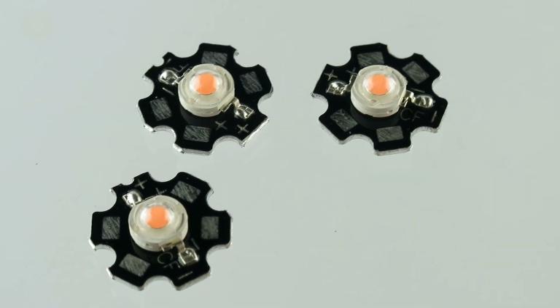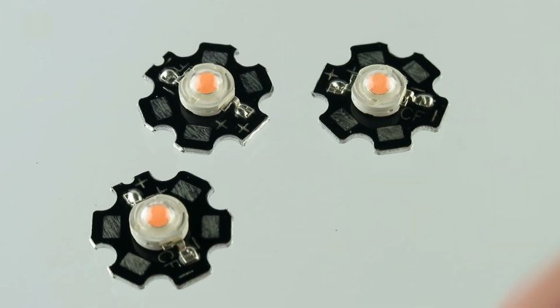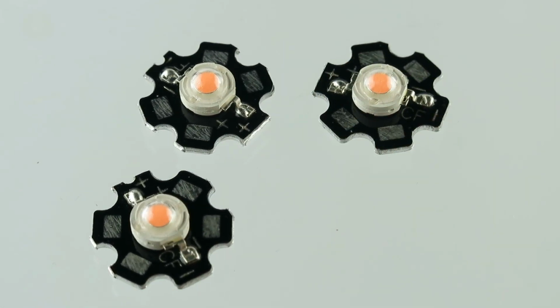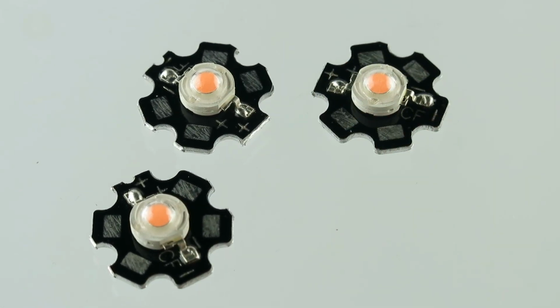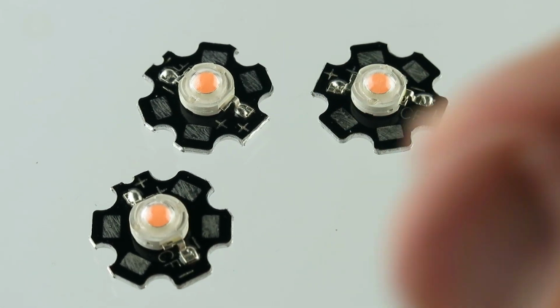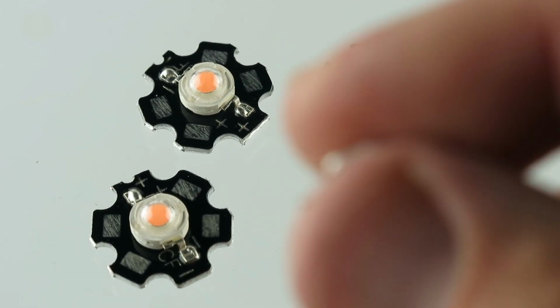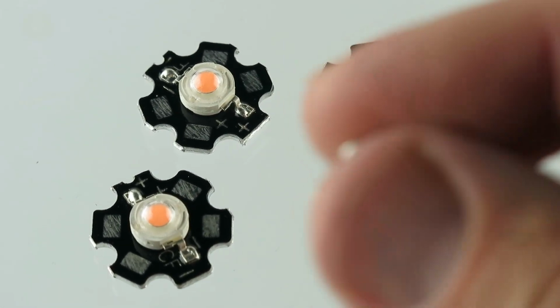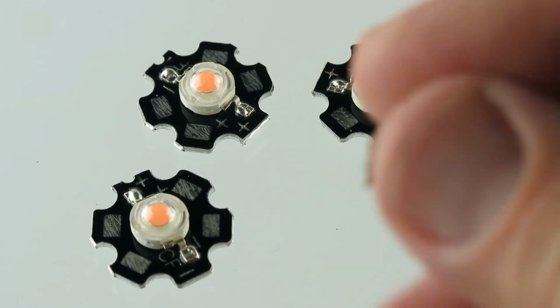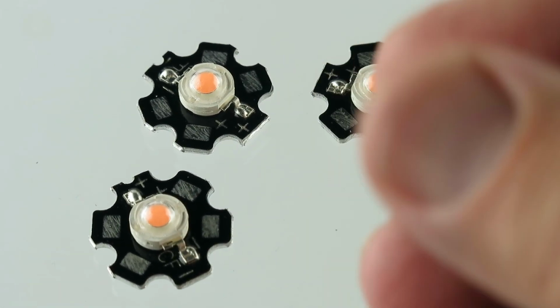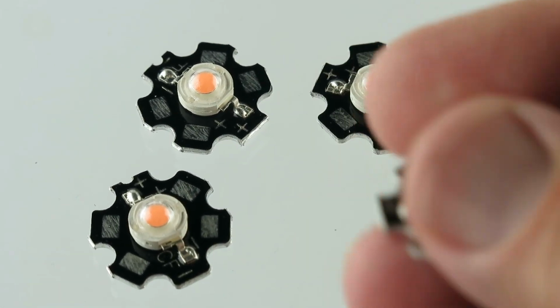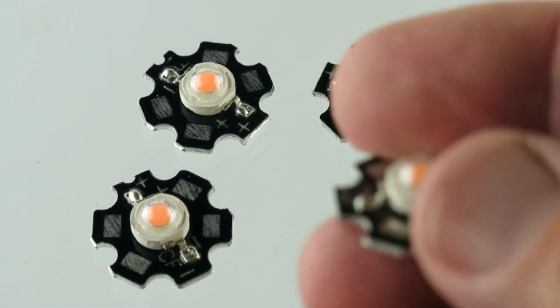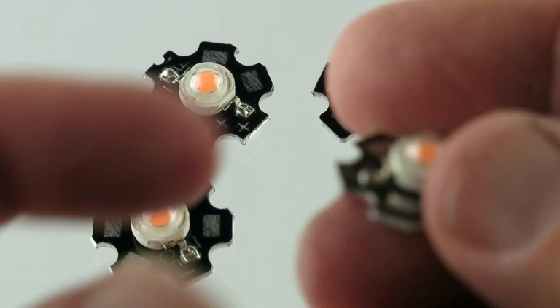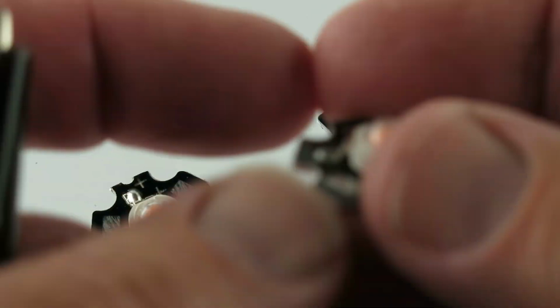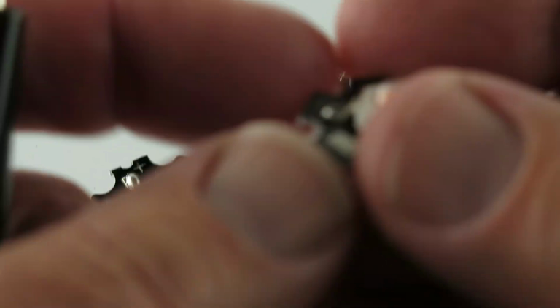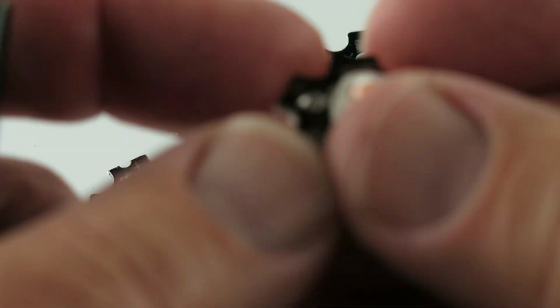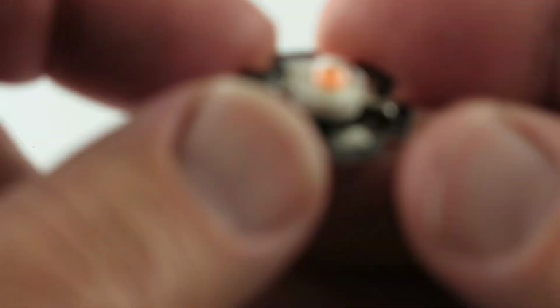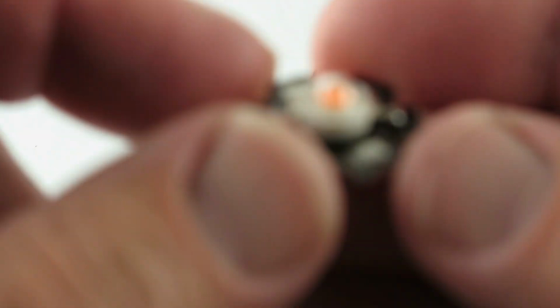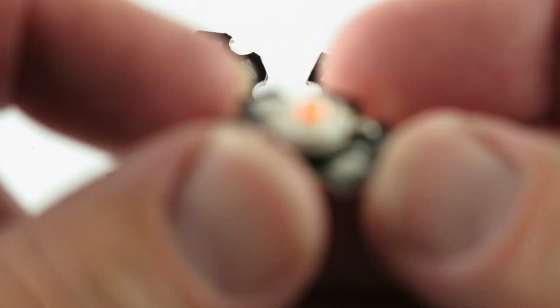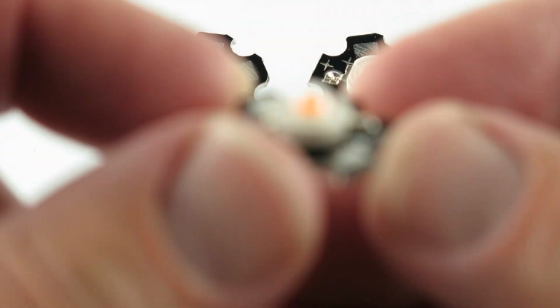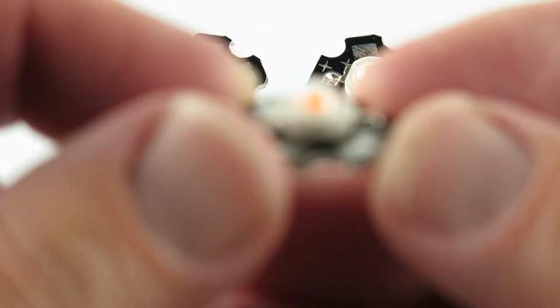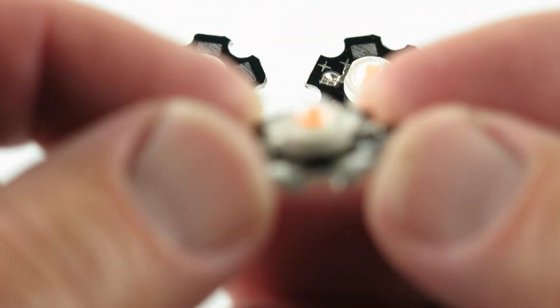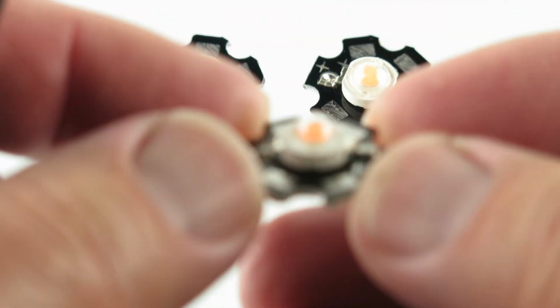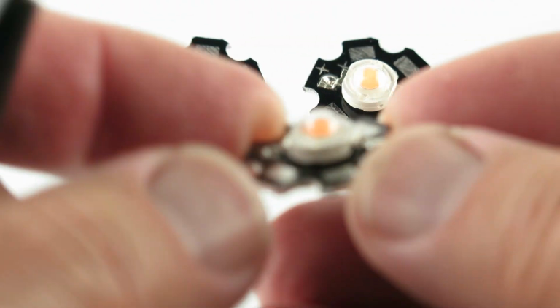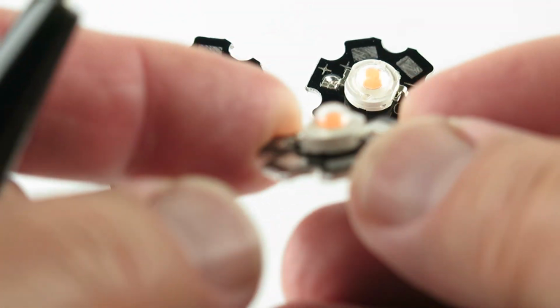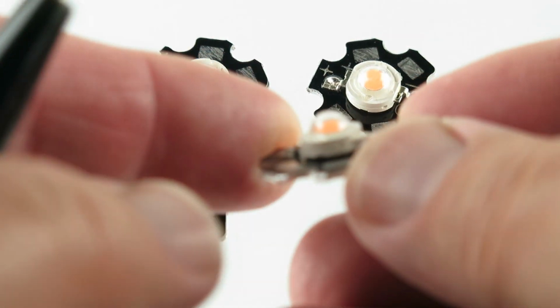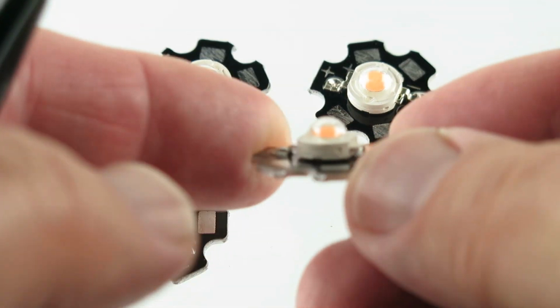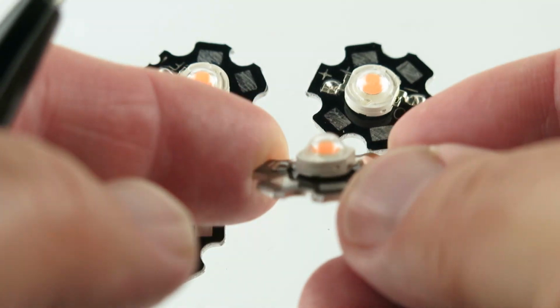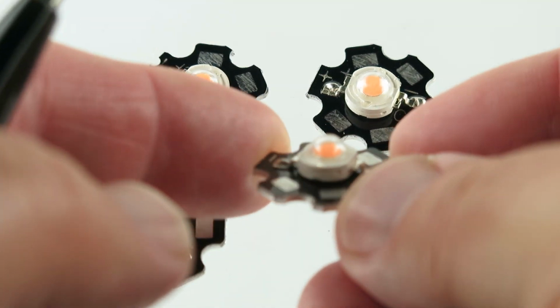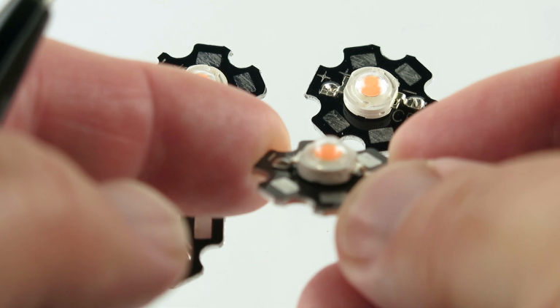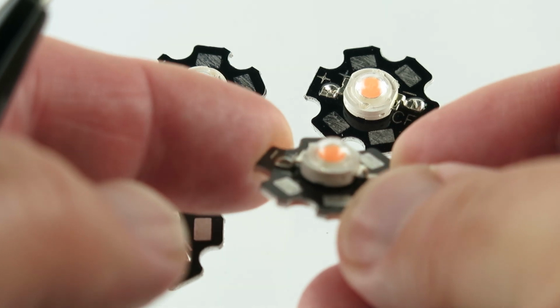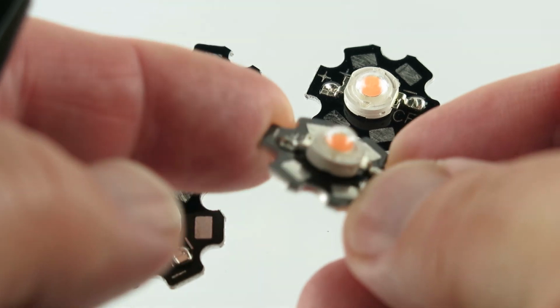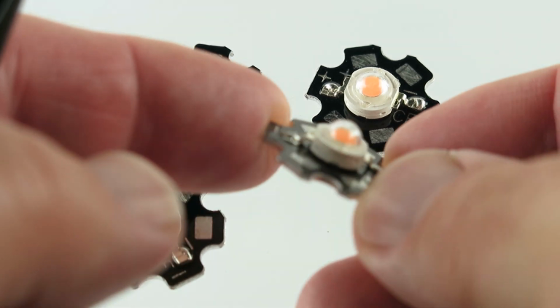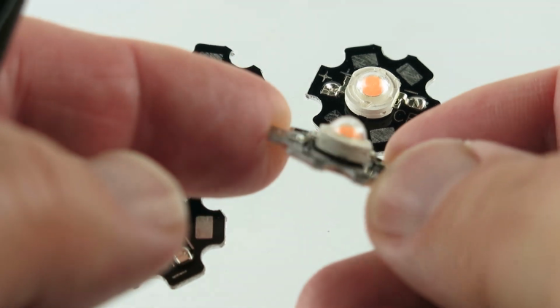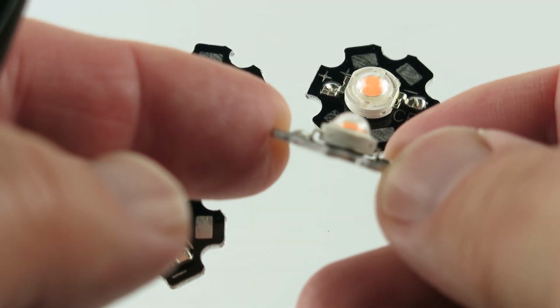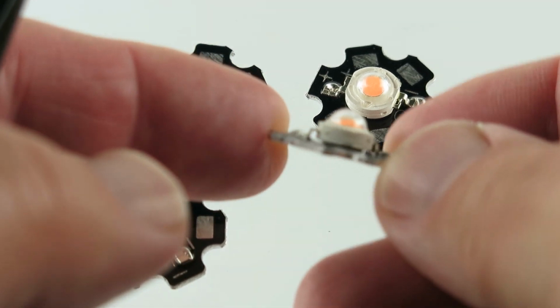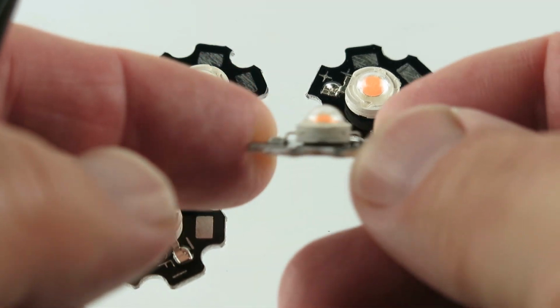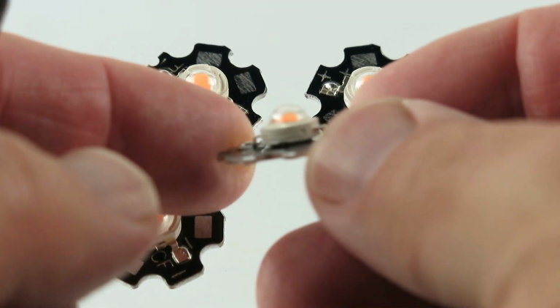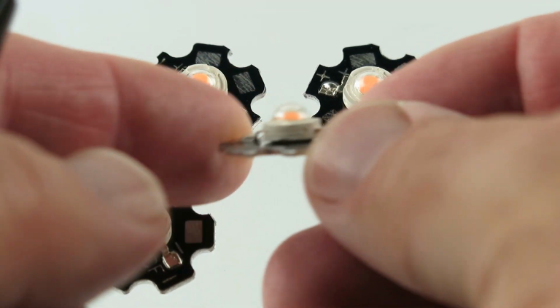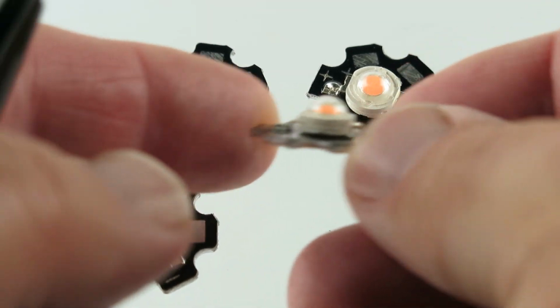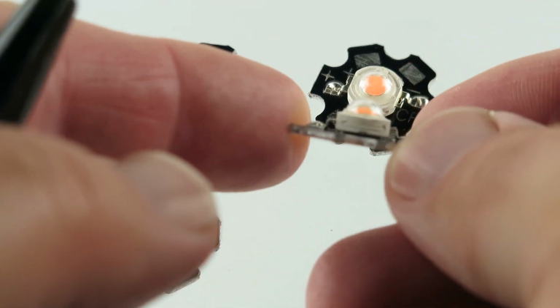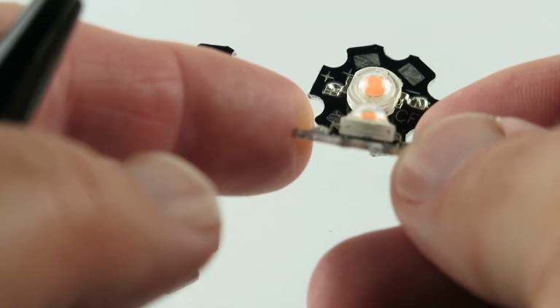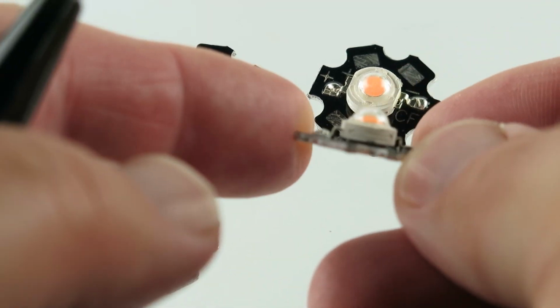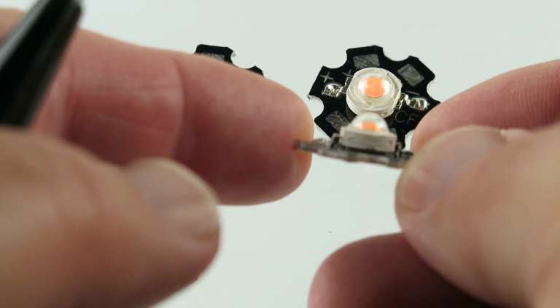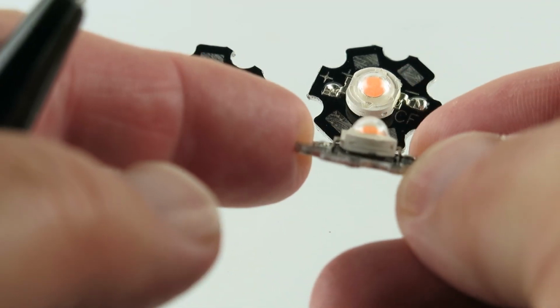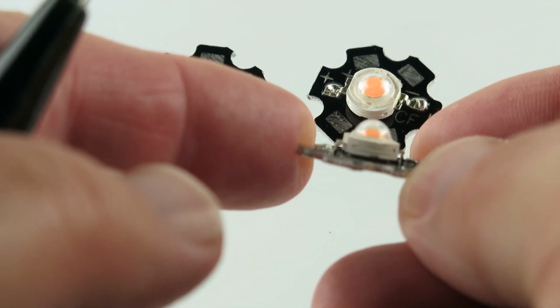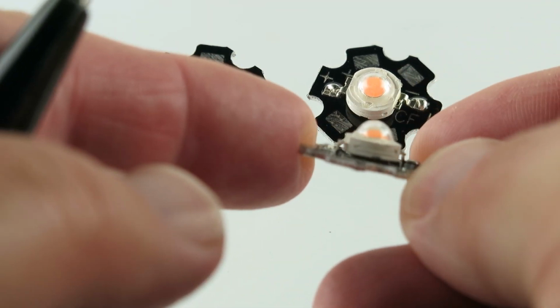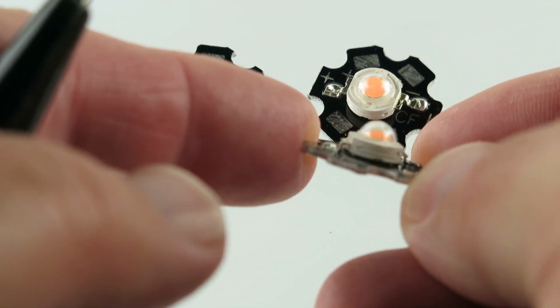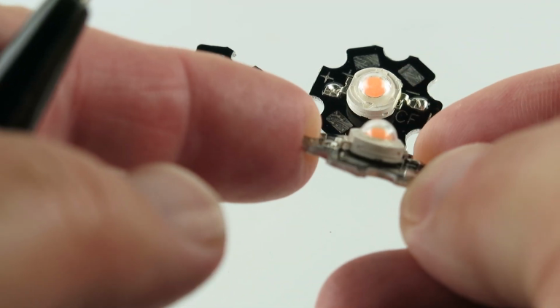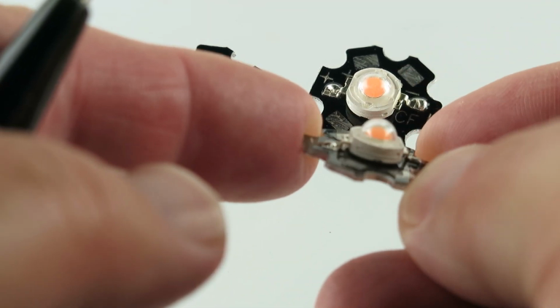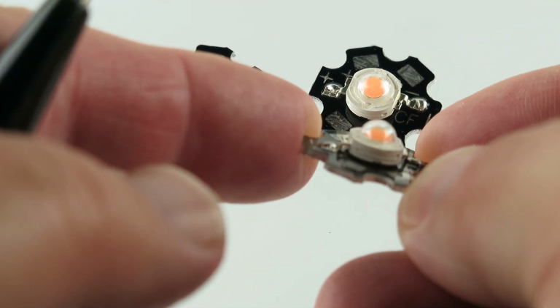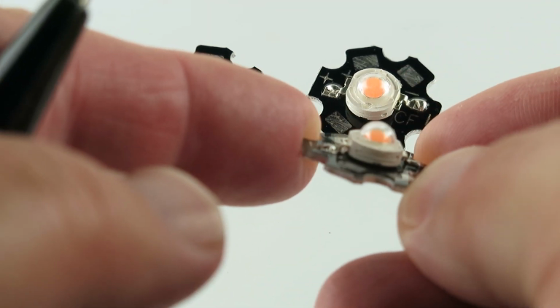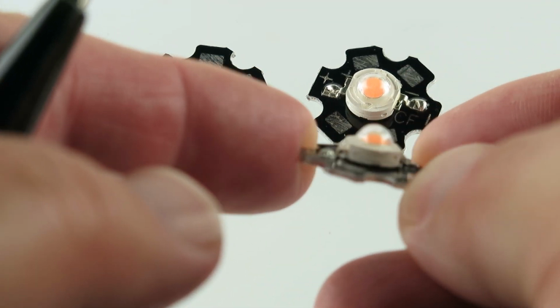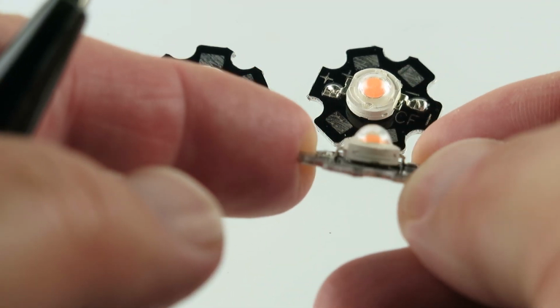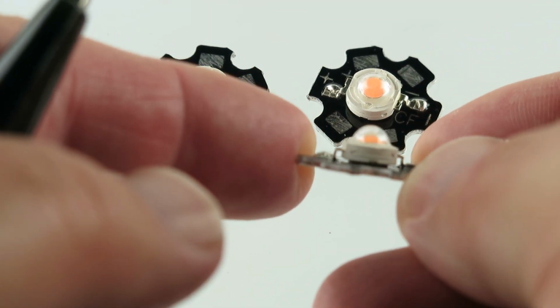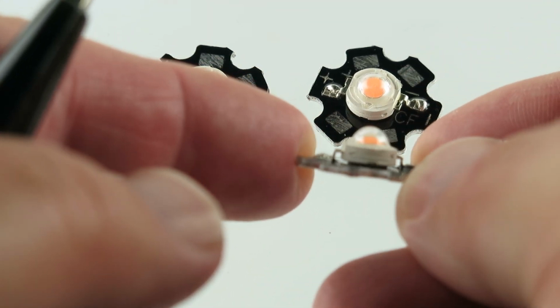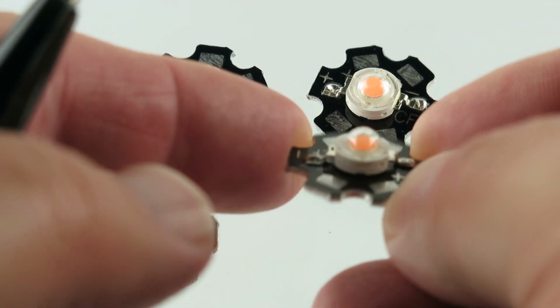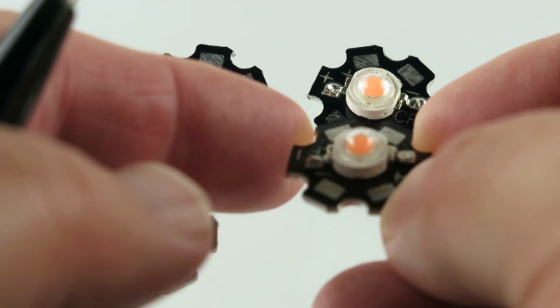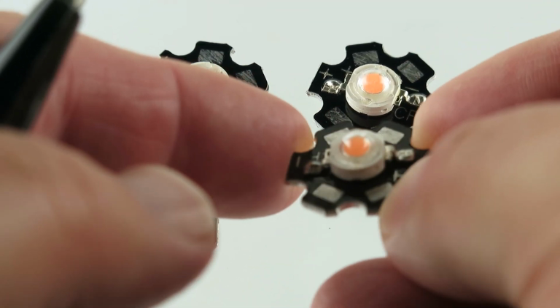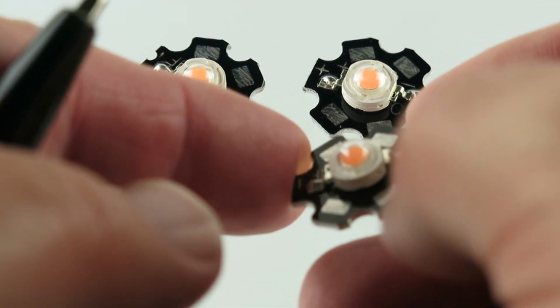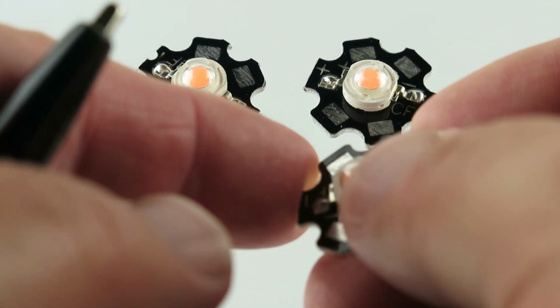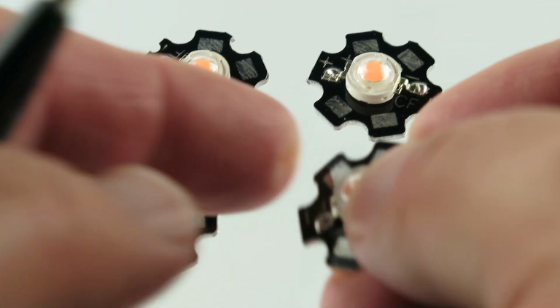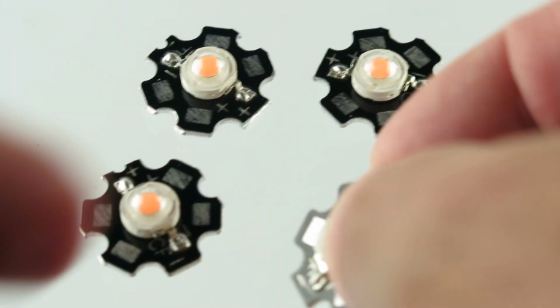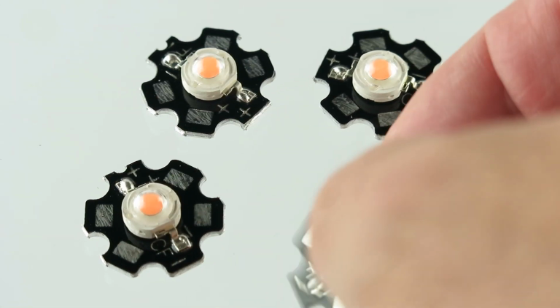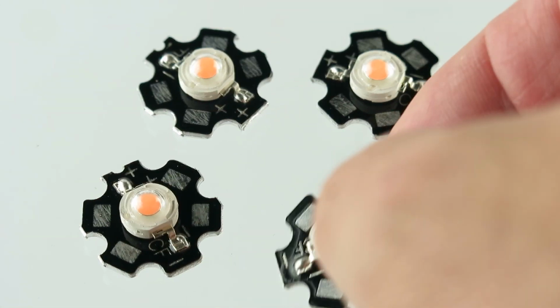They're light and they have this cool little cover — see the little cover? A little dome. Cool.